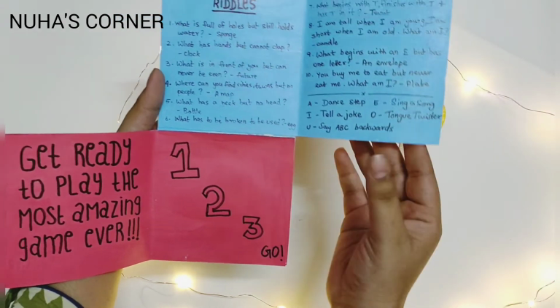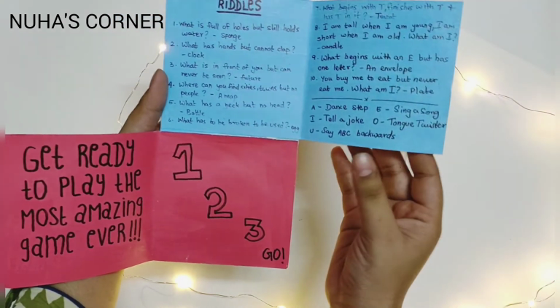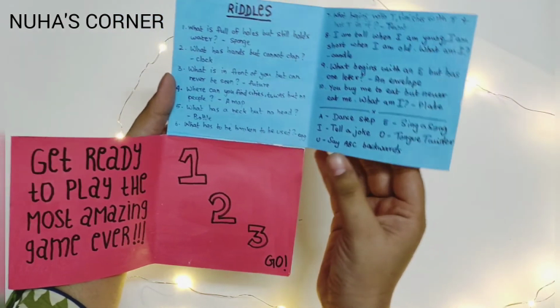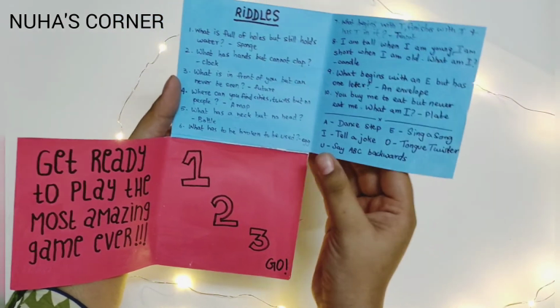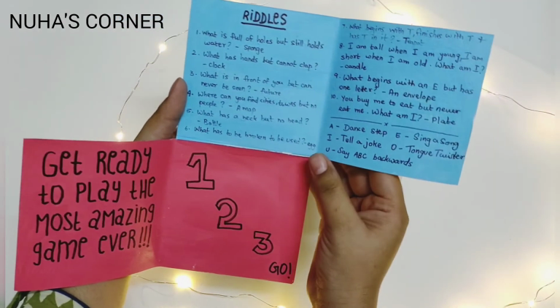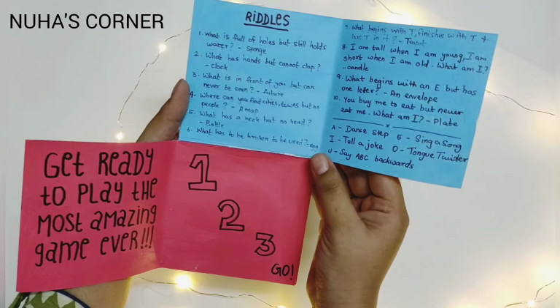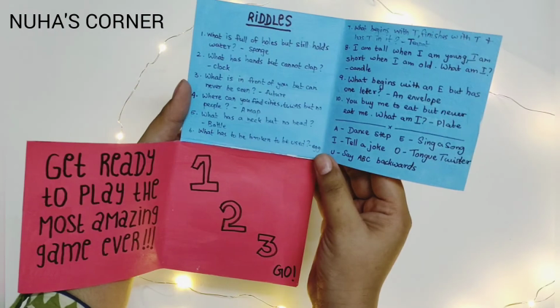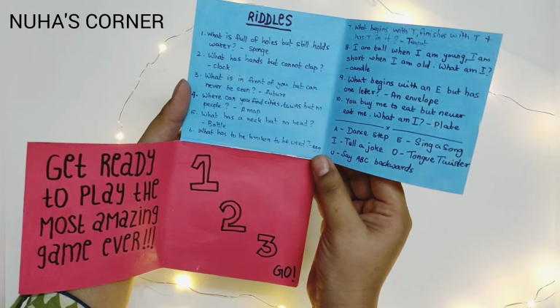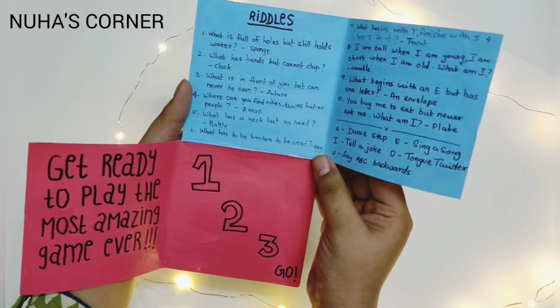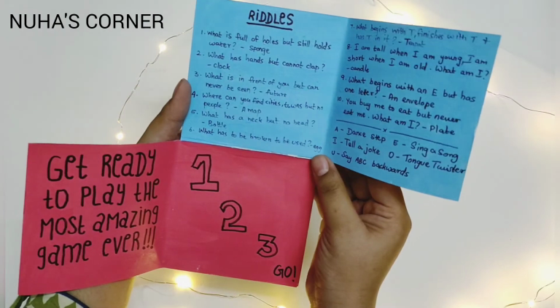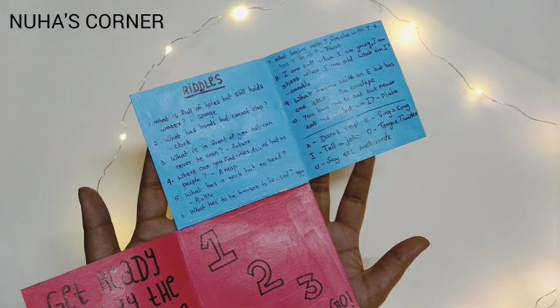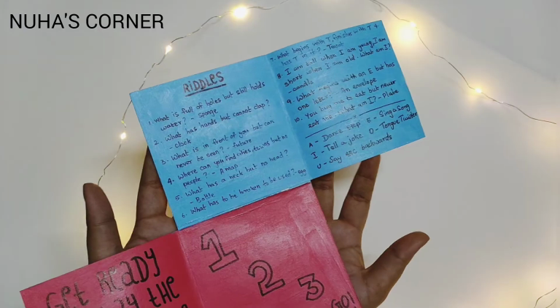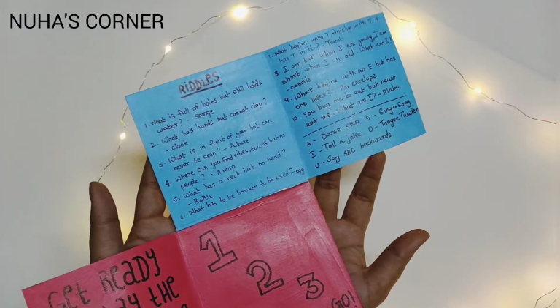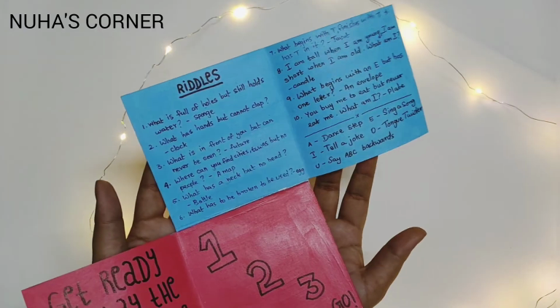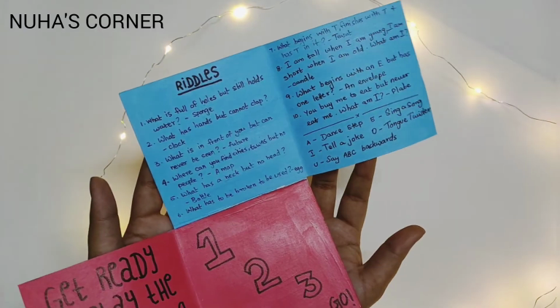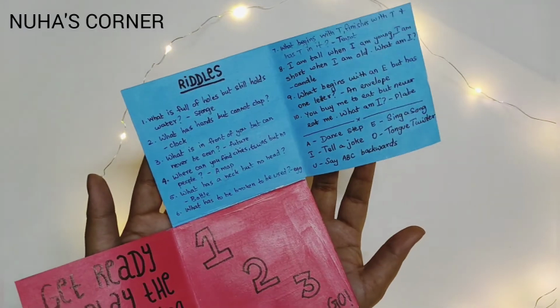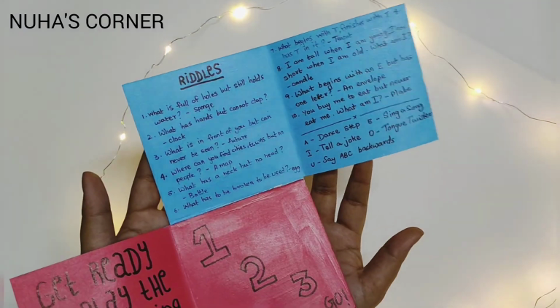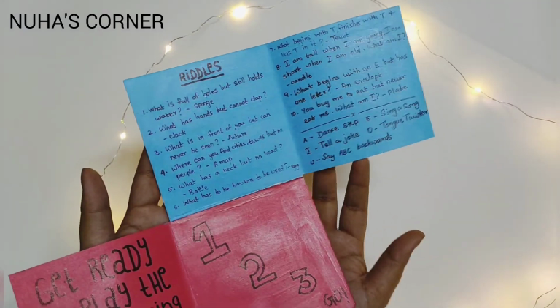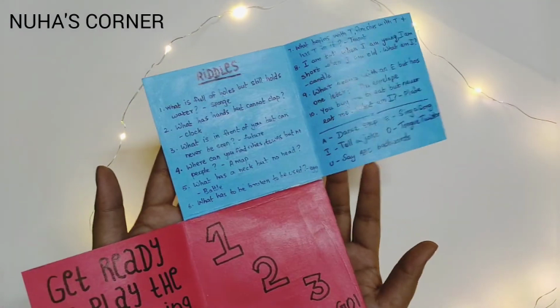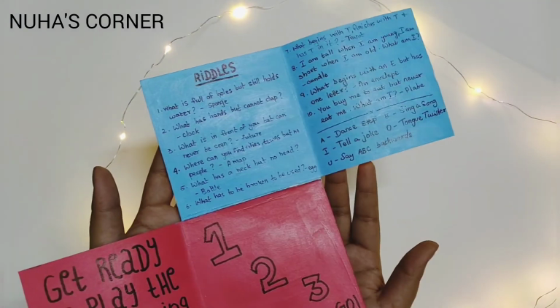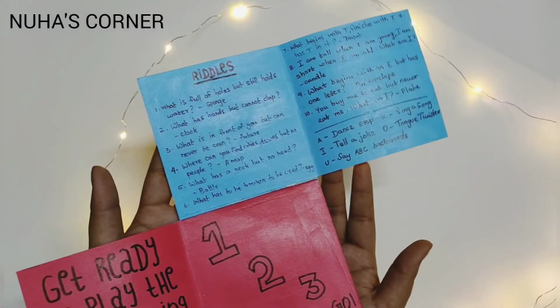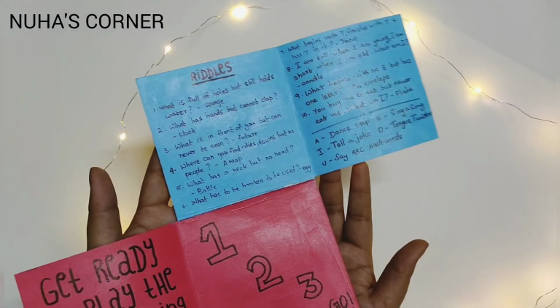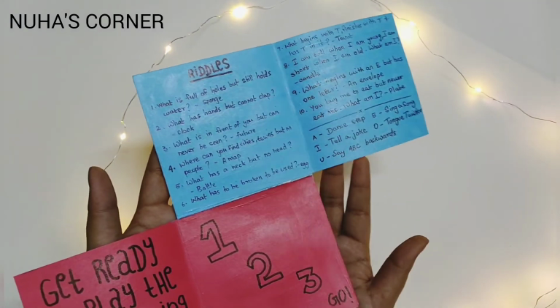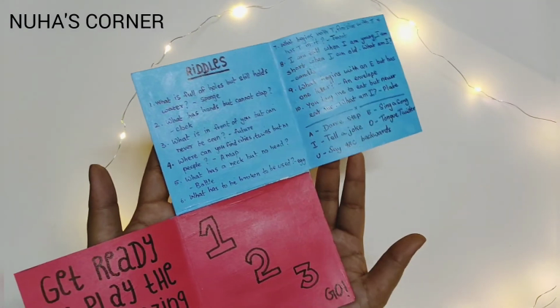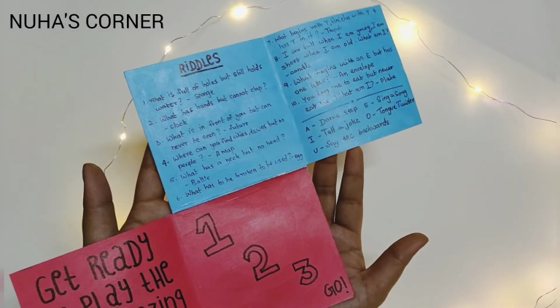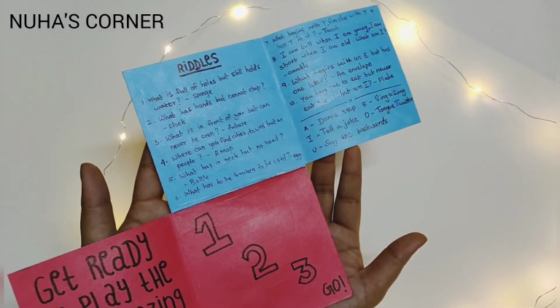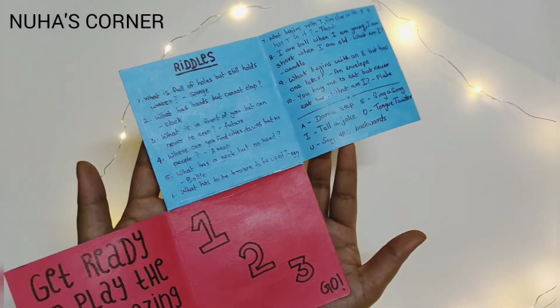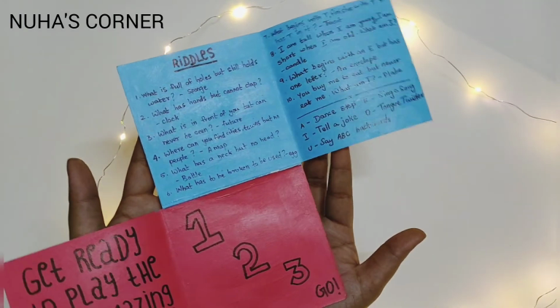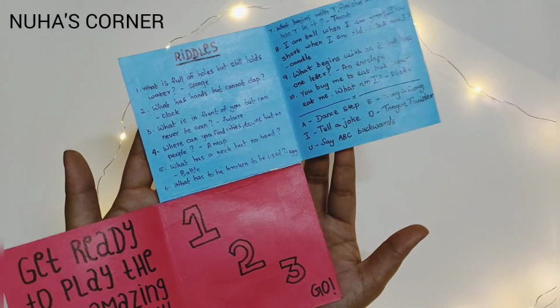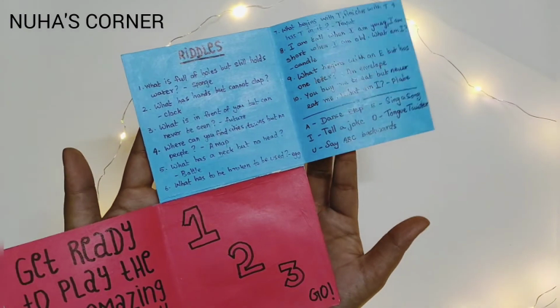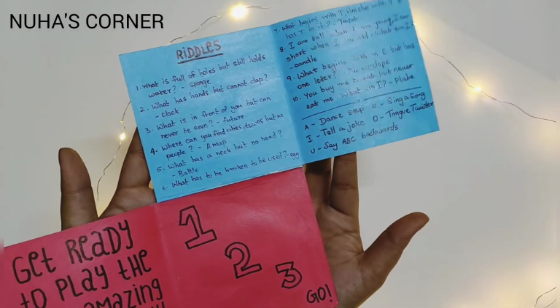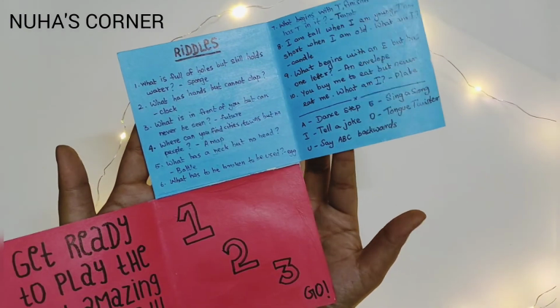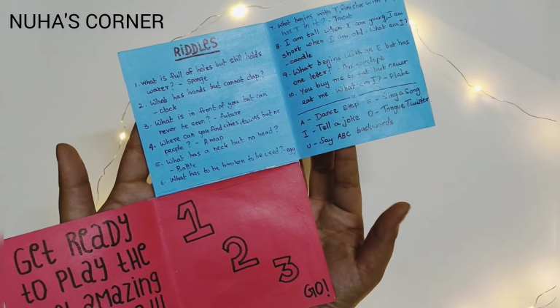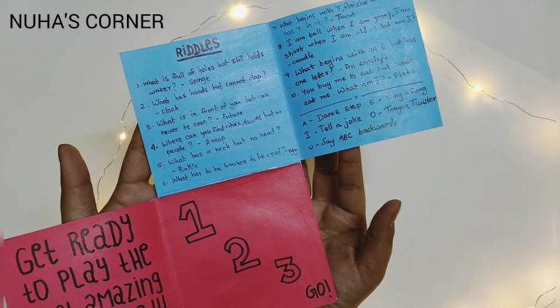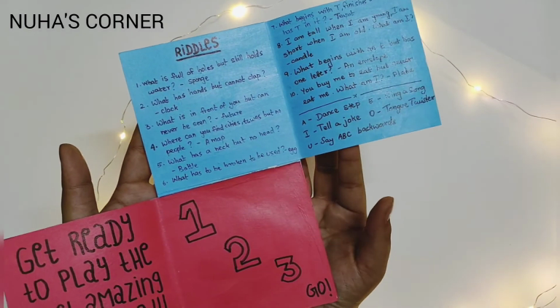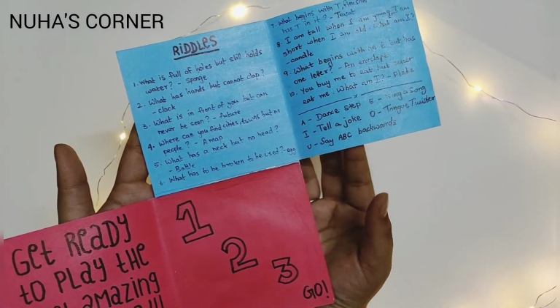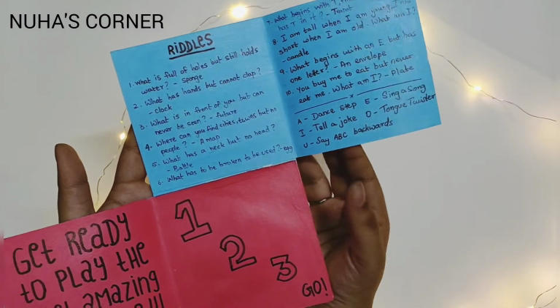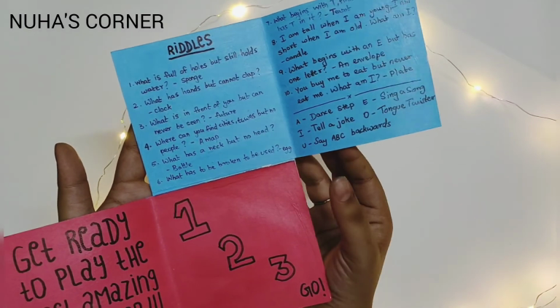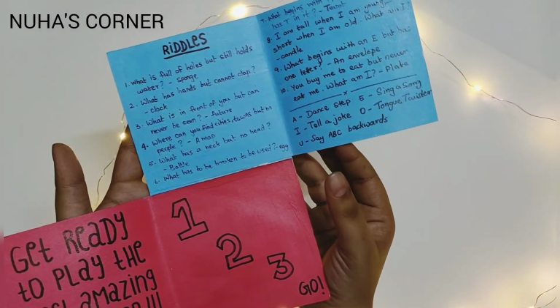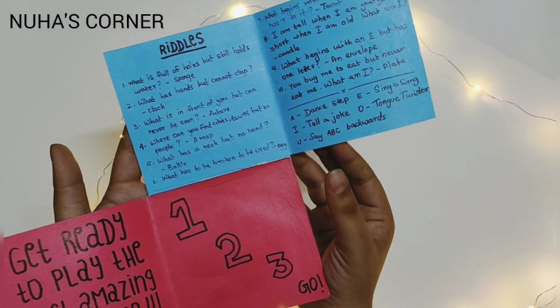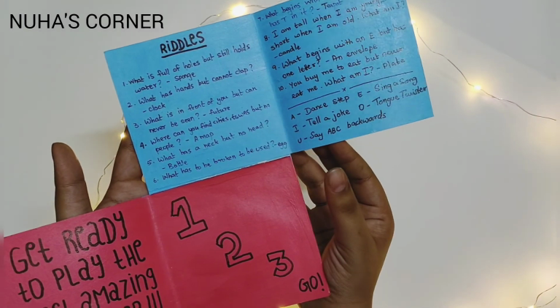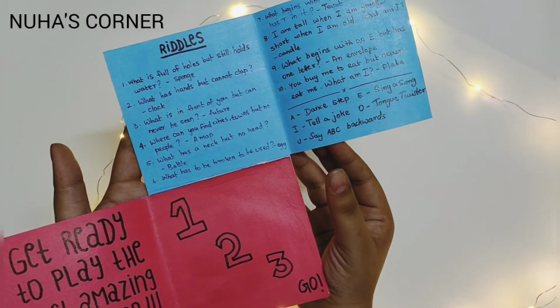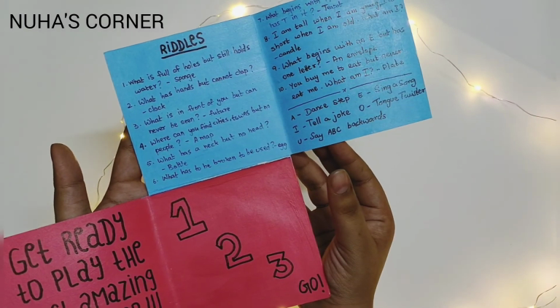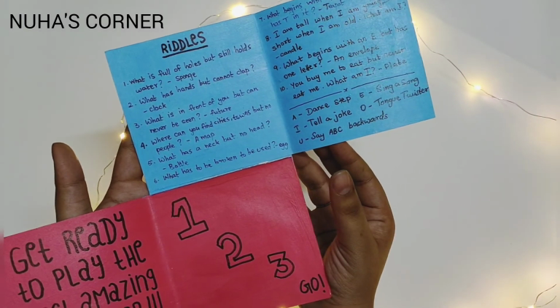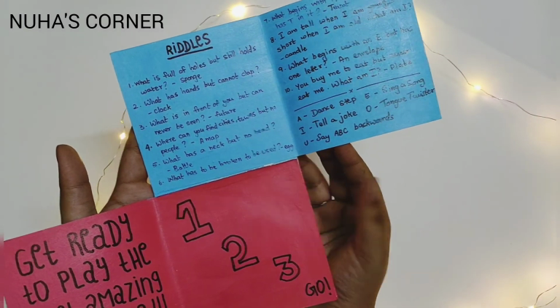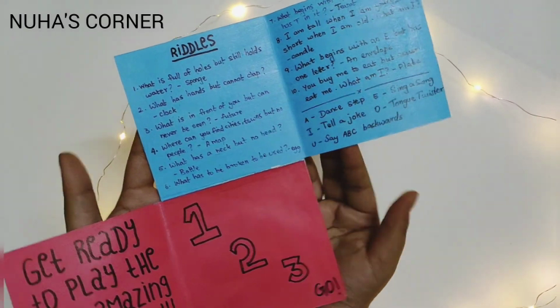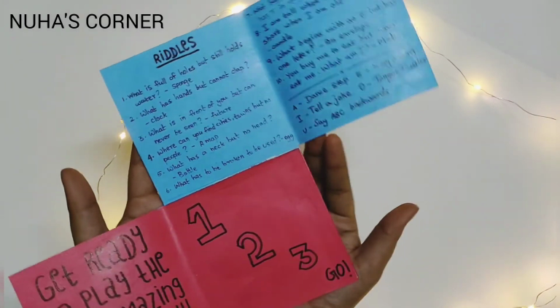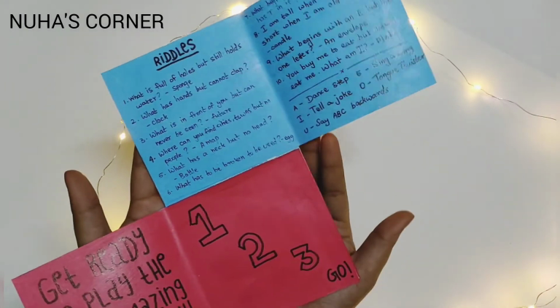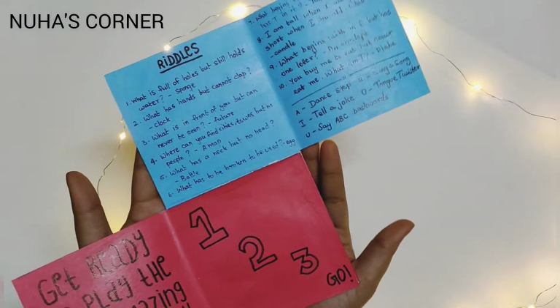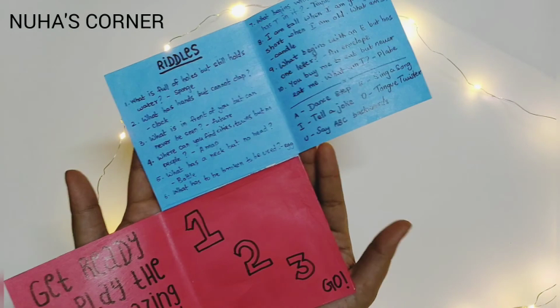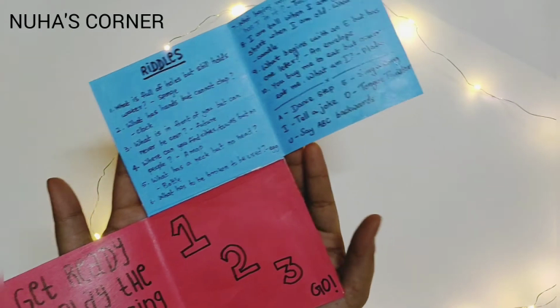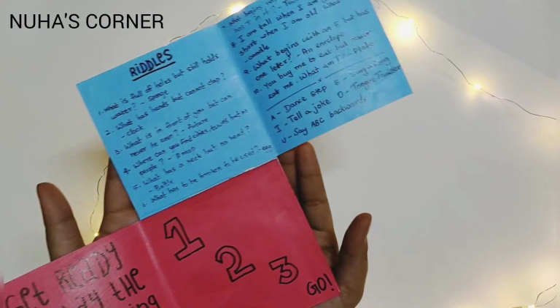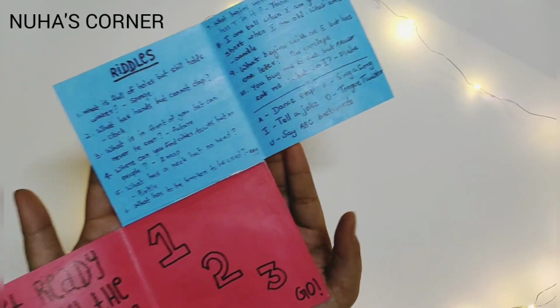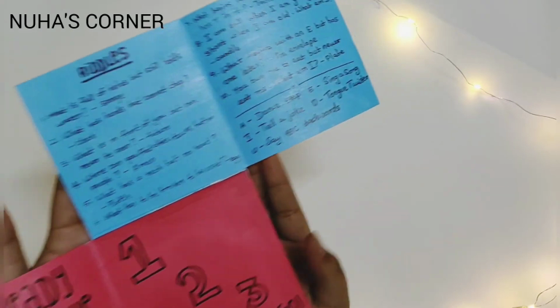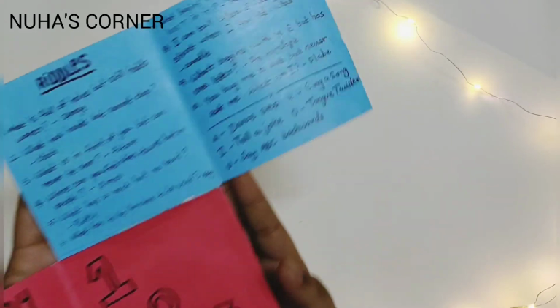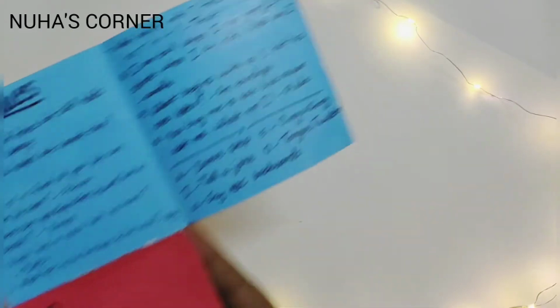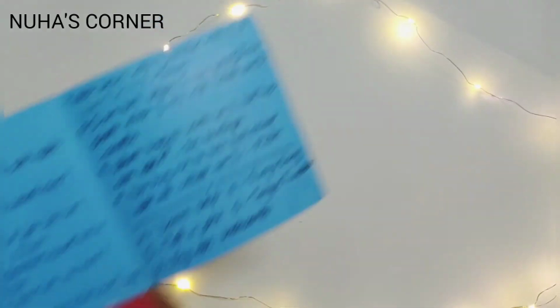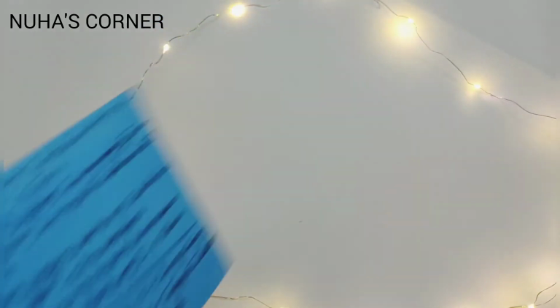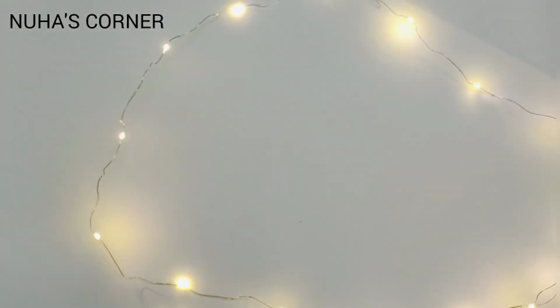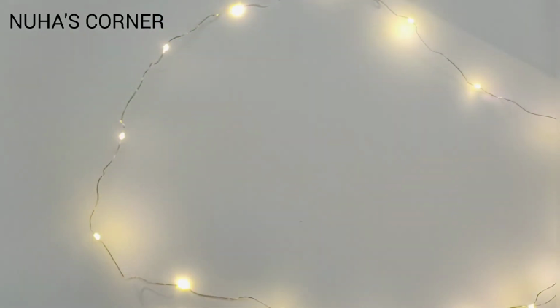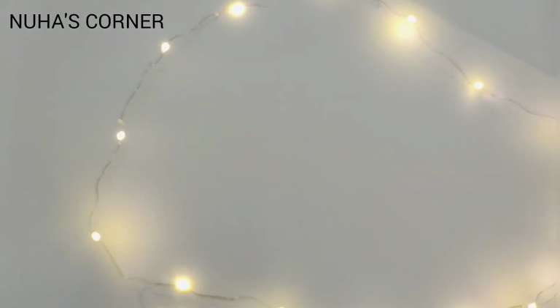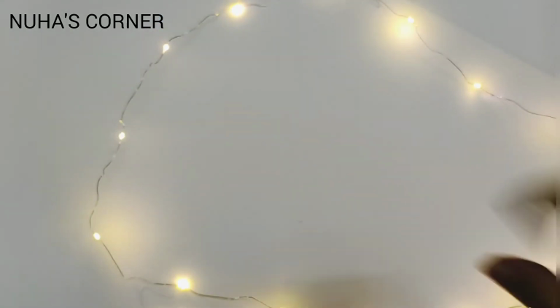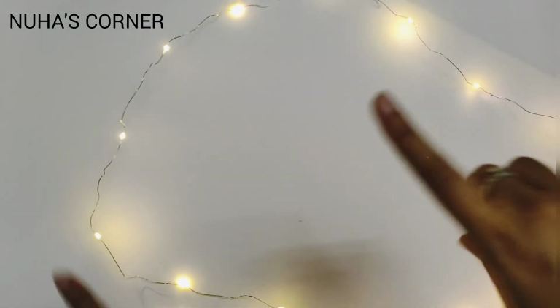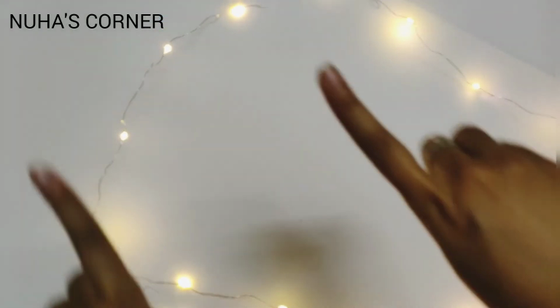What's my dare? Your dare is you have to do a dance step. A dance step? All right, here I go.